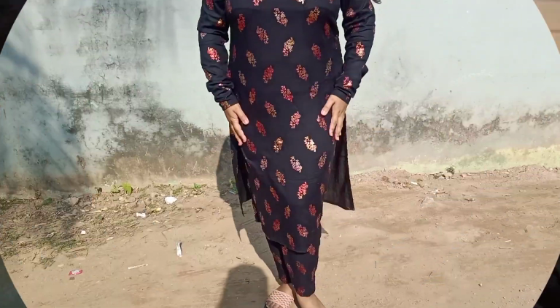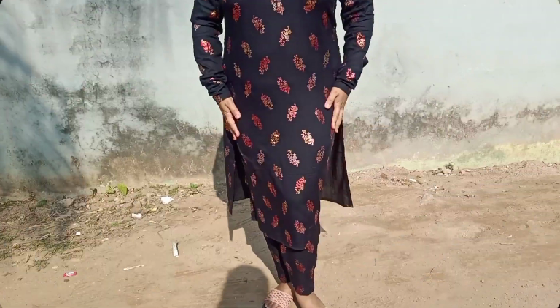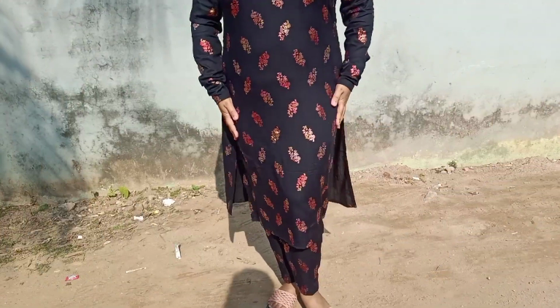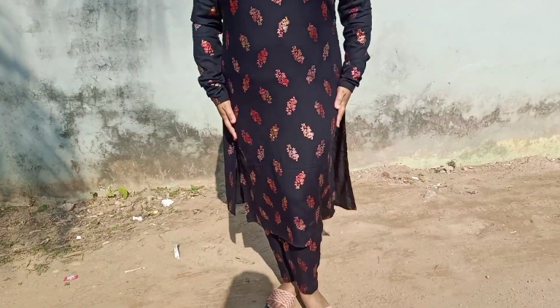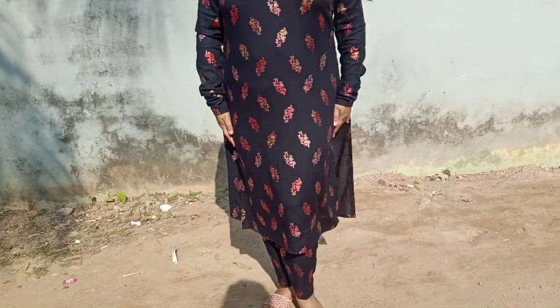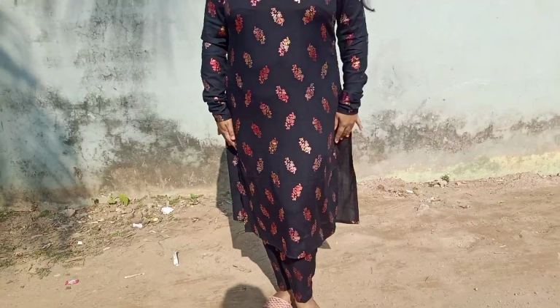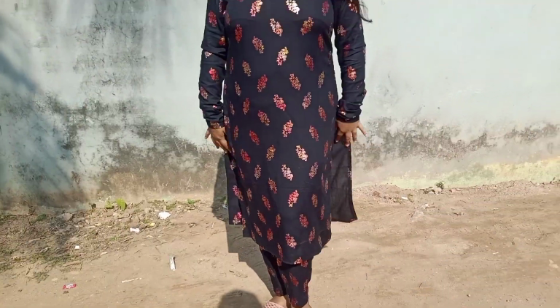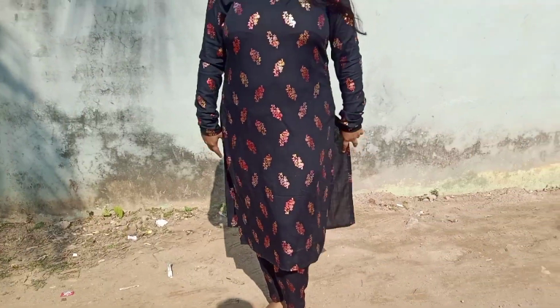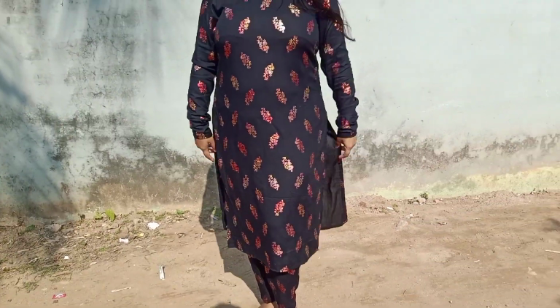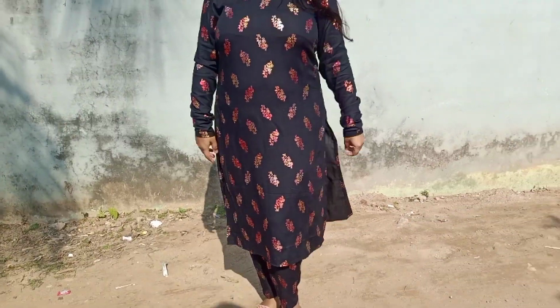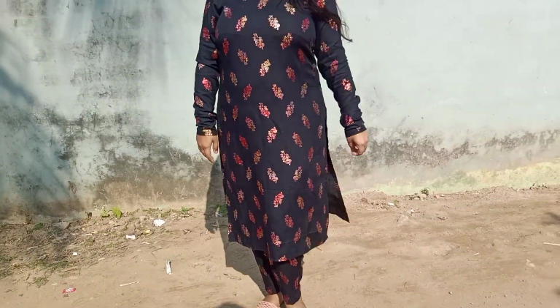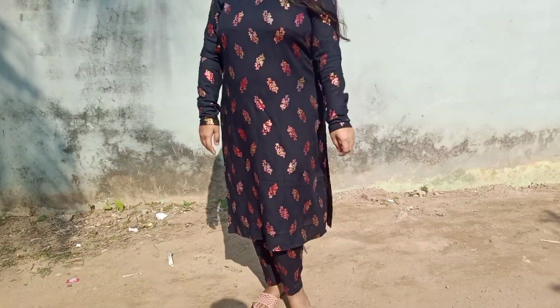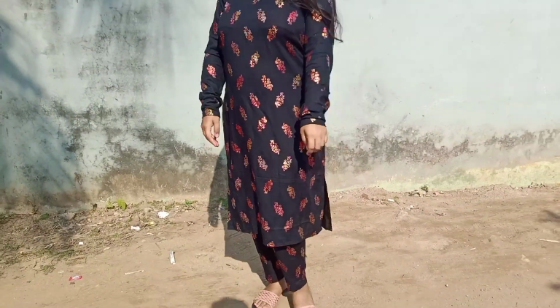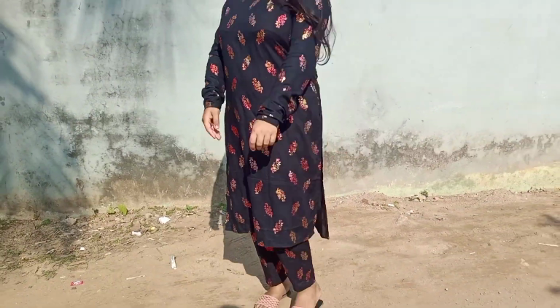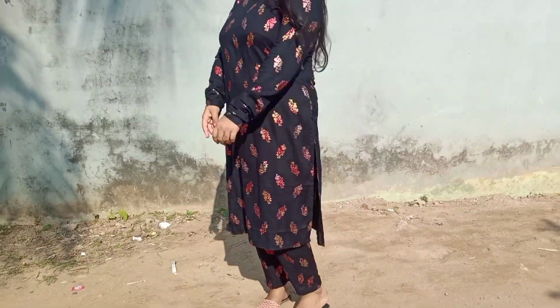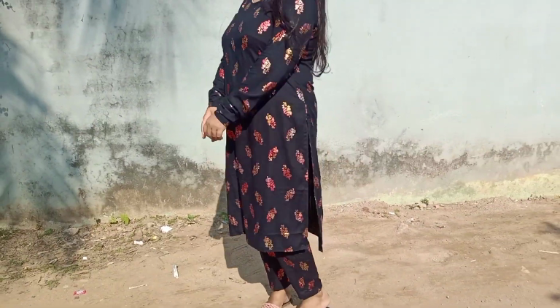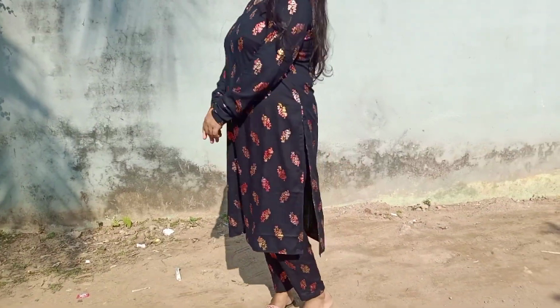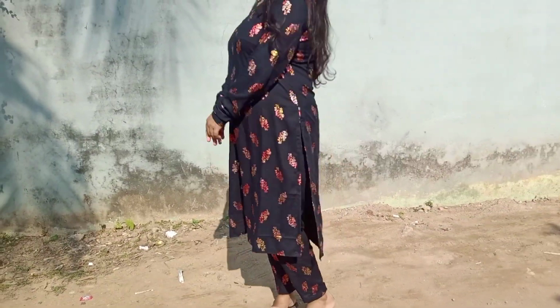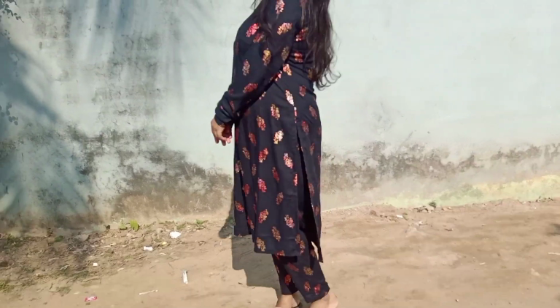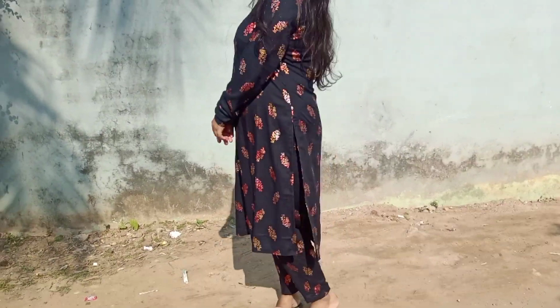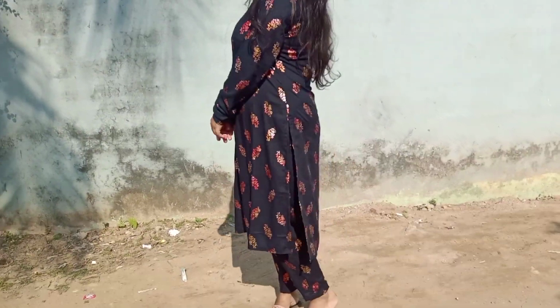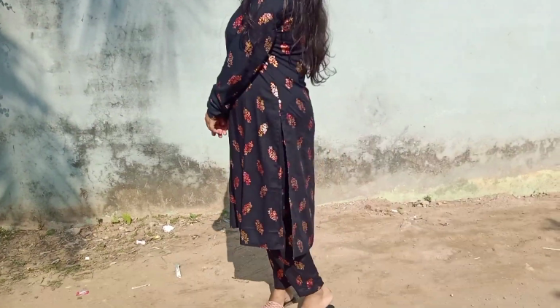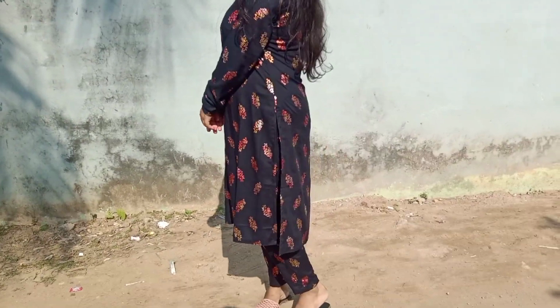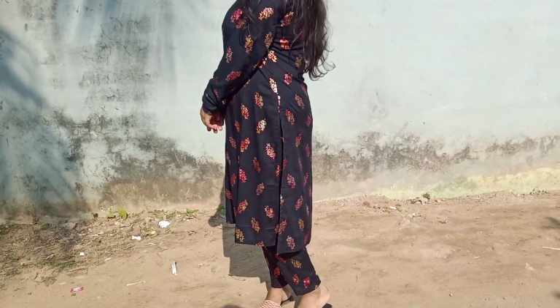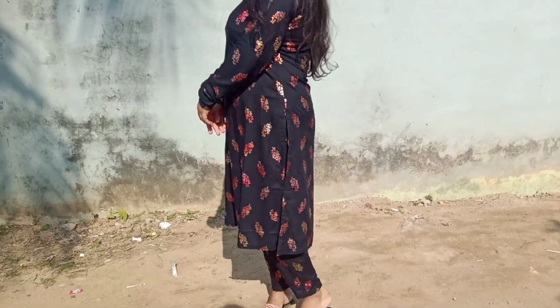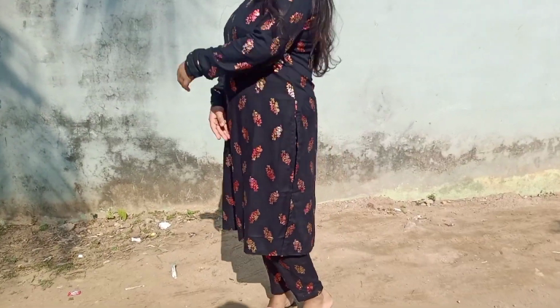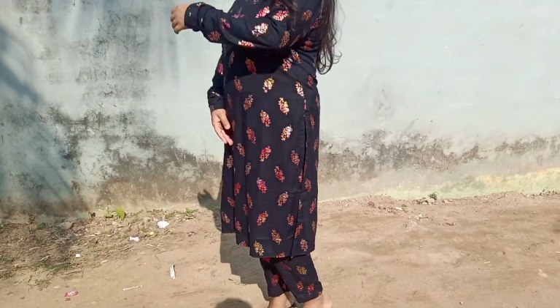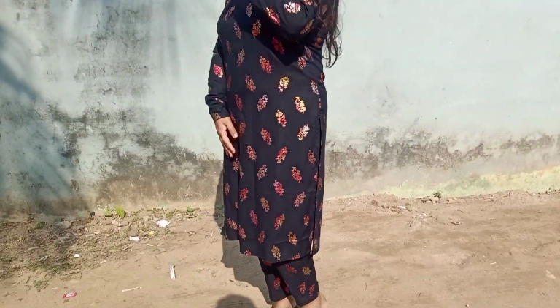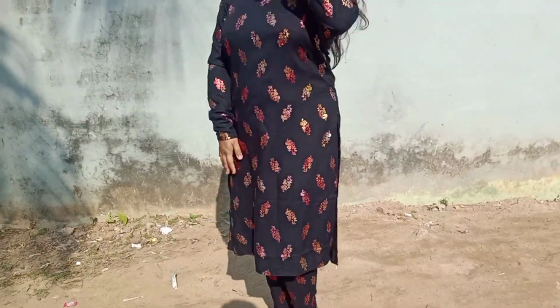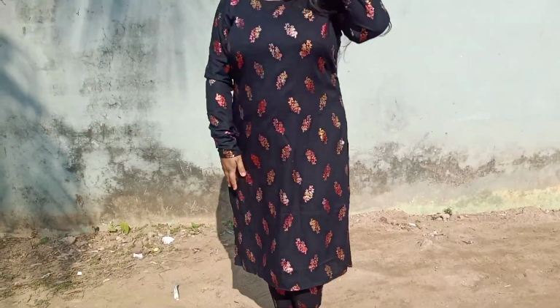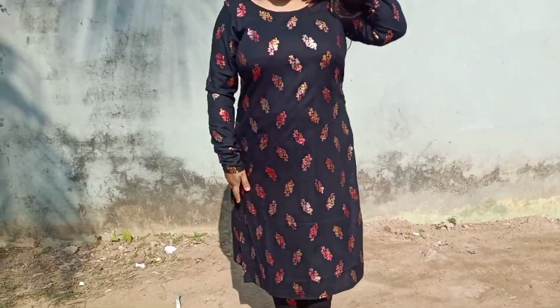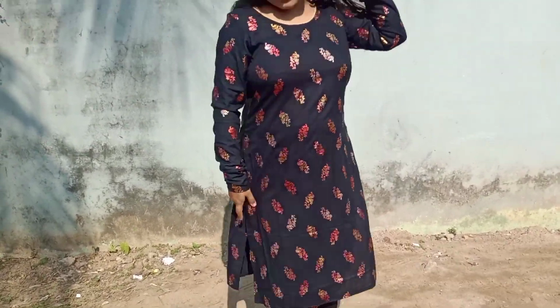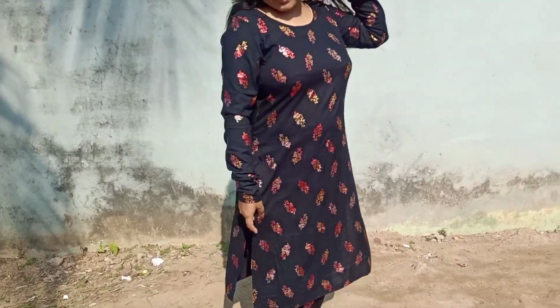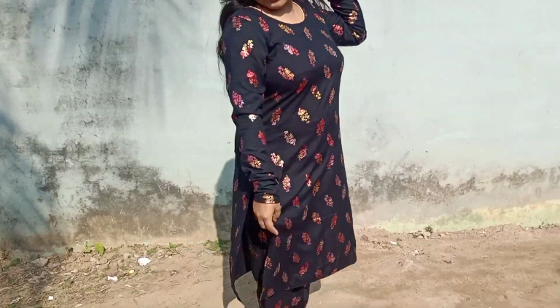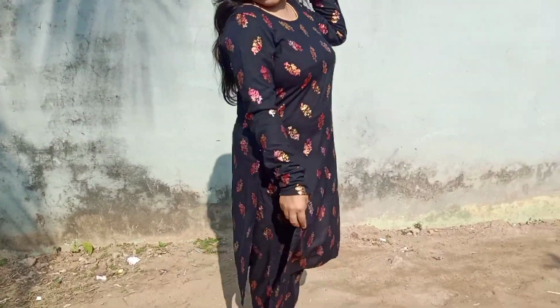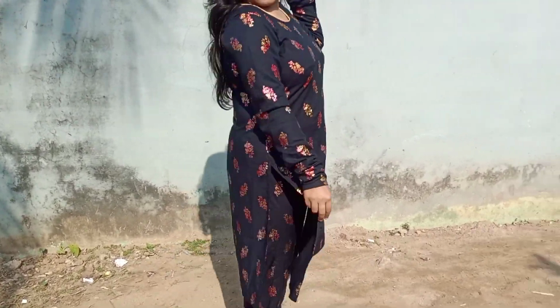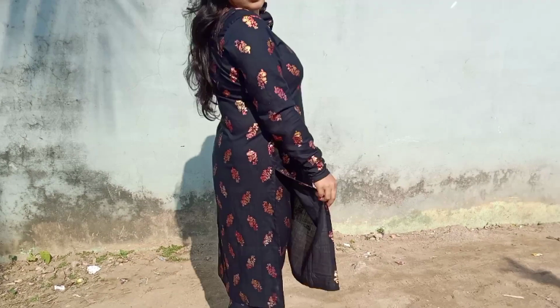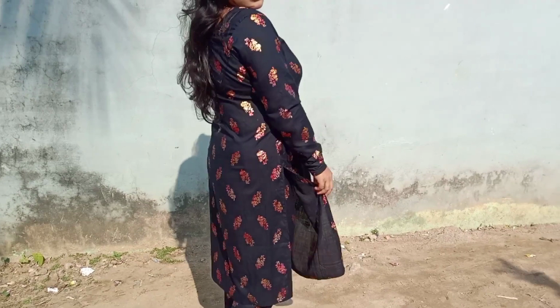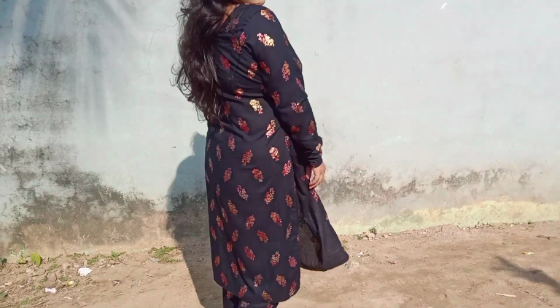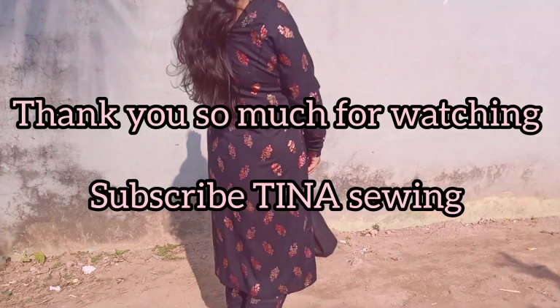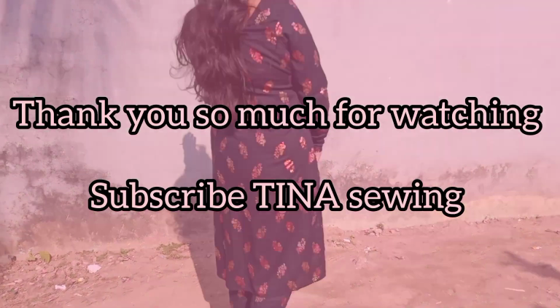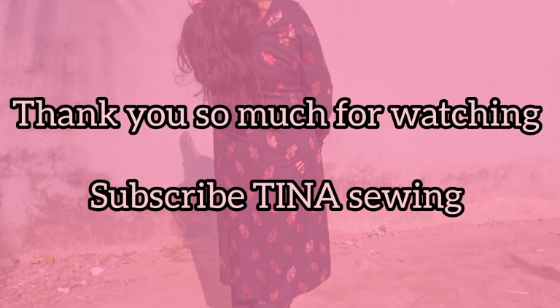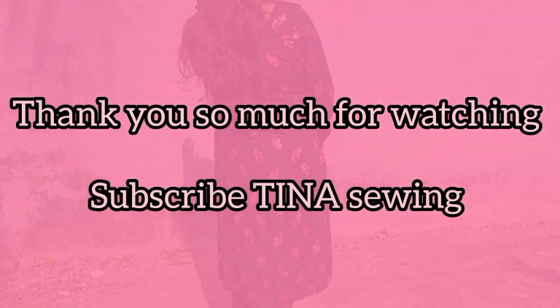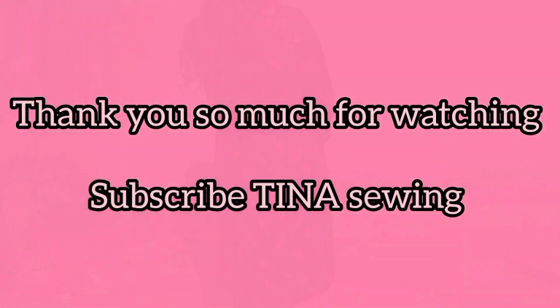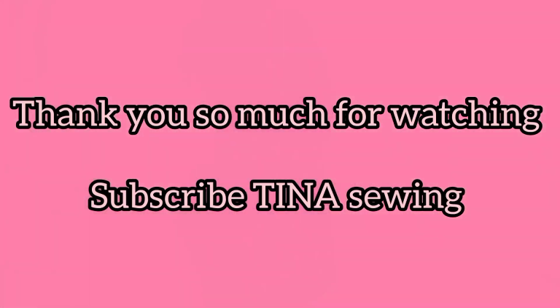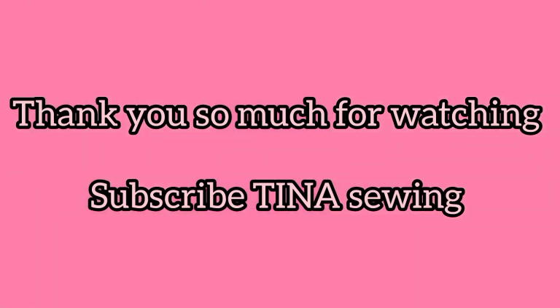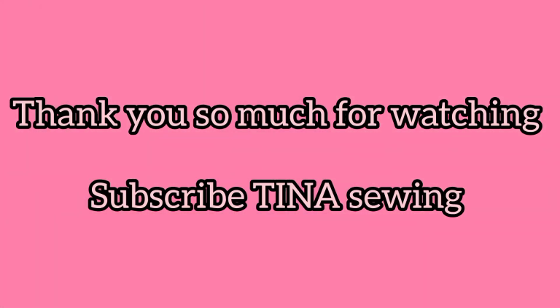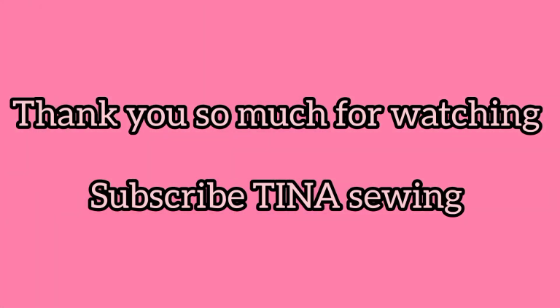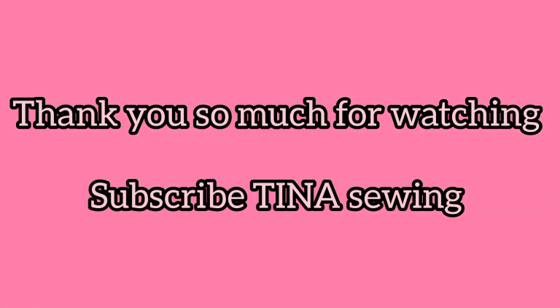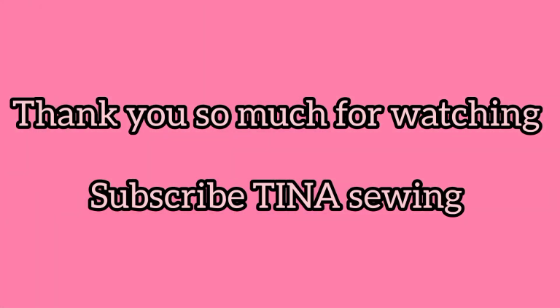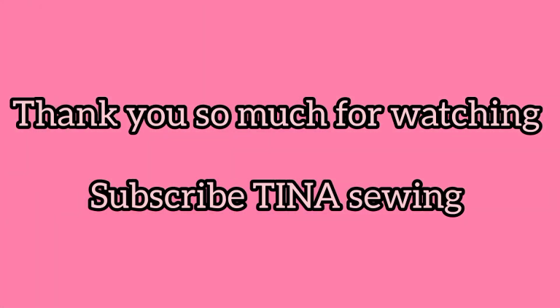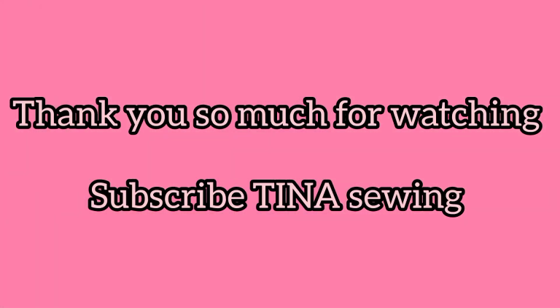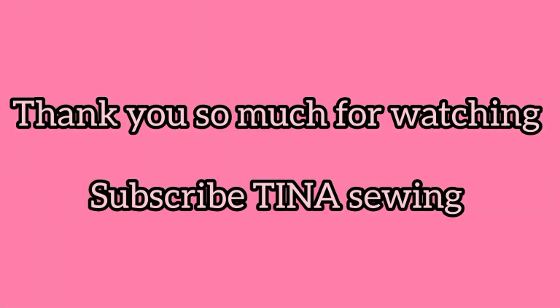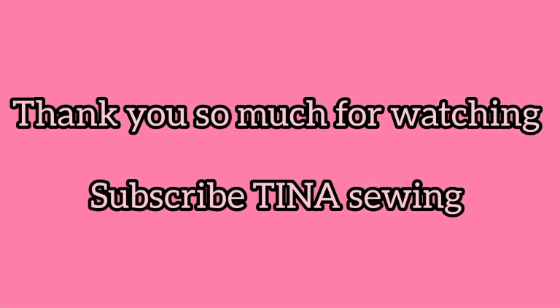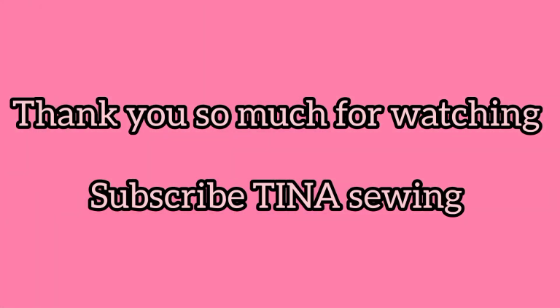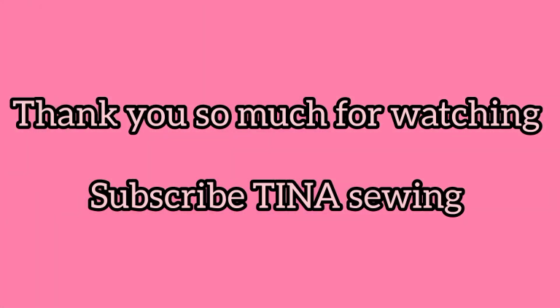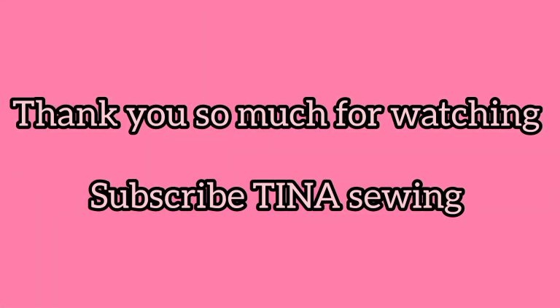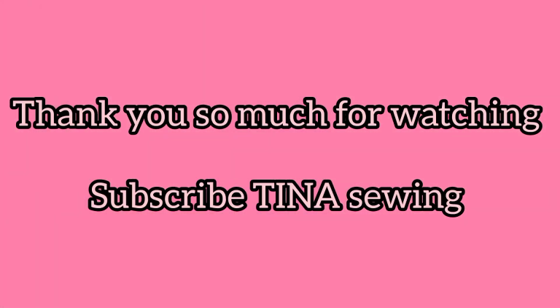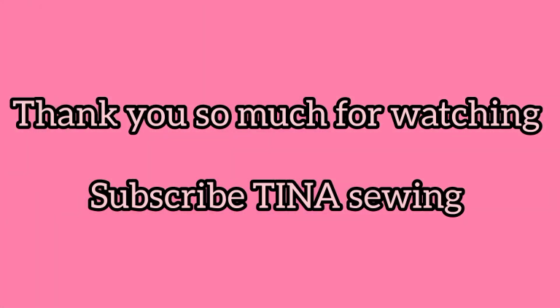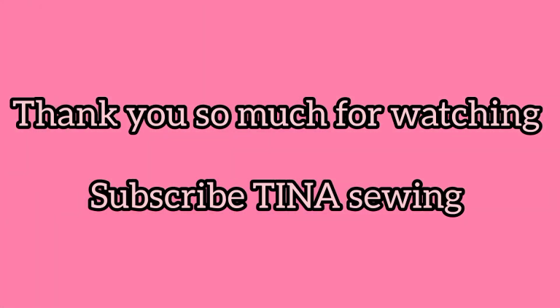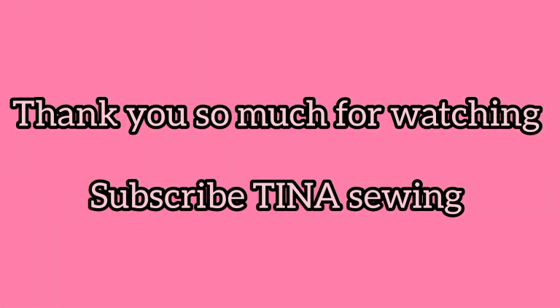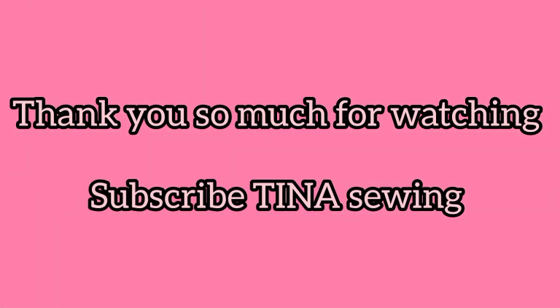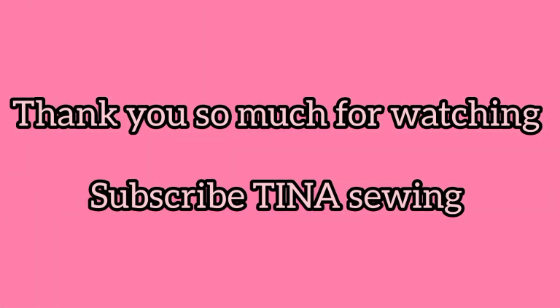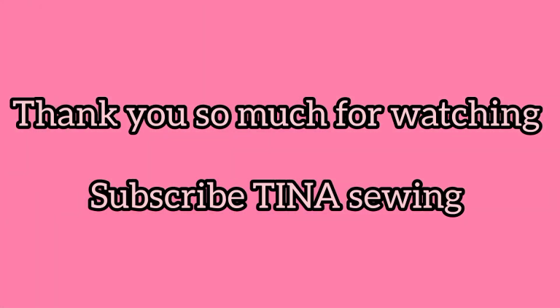The skirt has been completed. If you like this video, please like it. Thank you so much for watching and please subscribe.